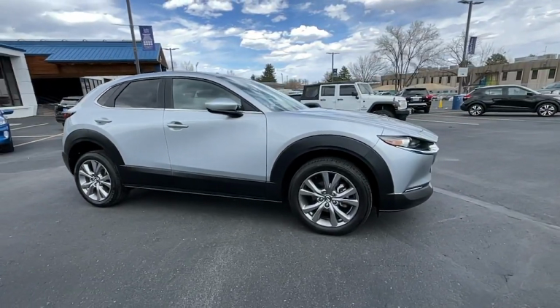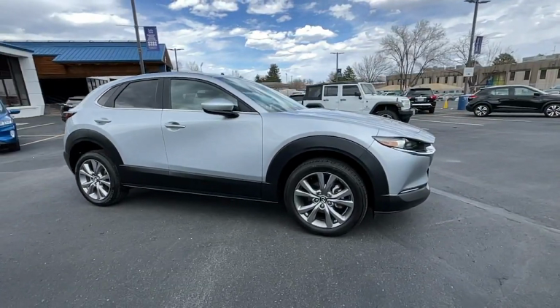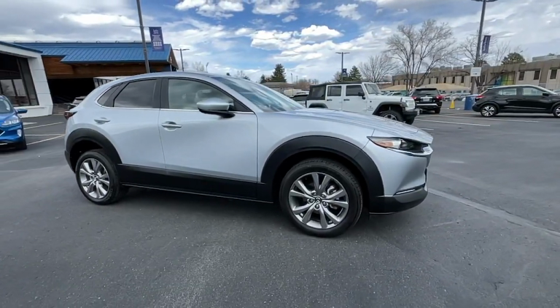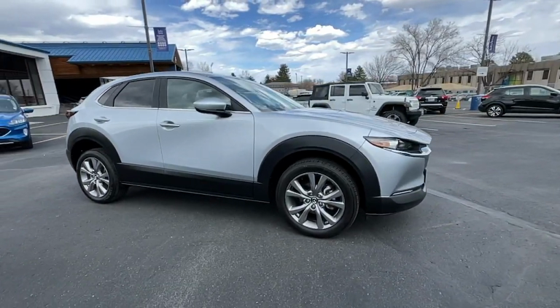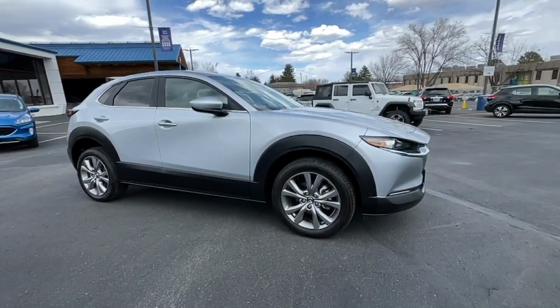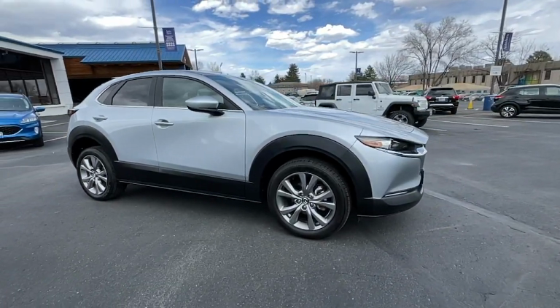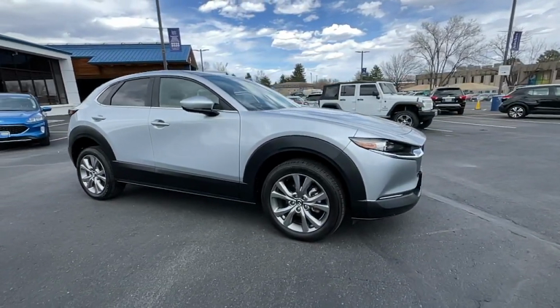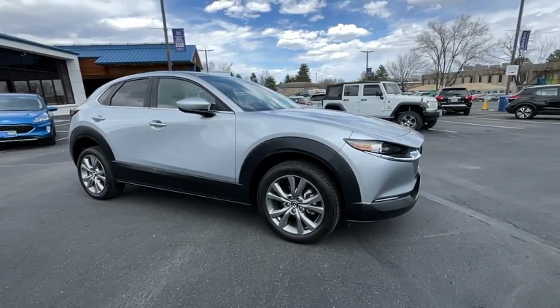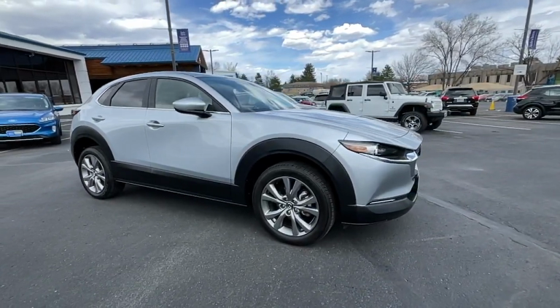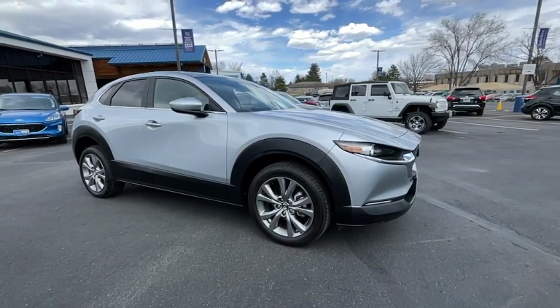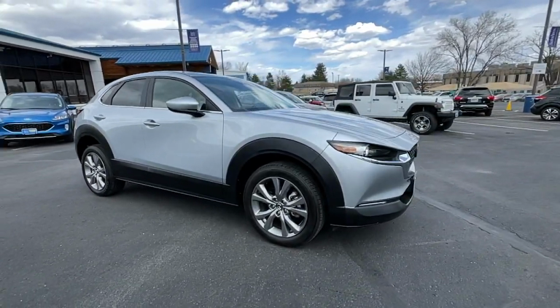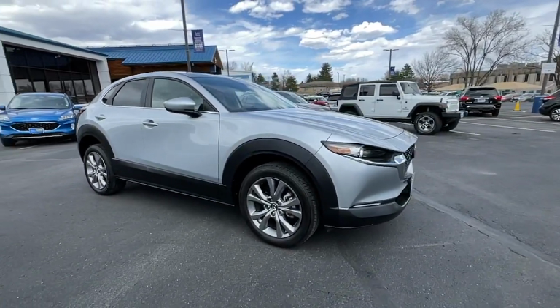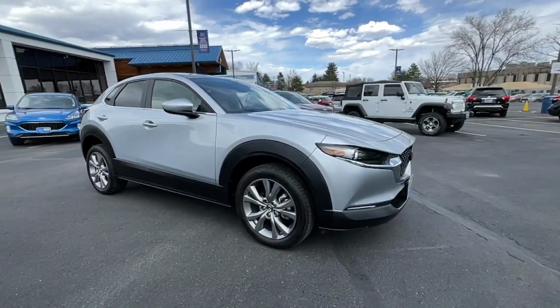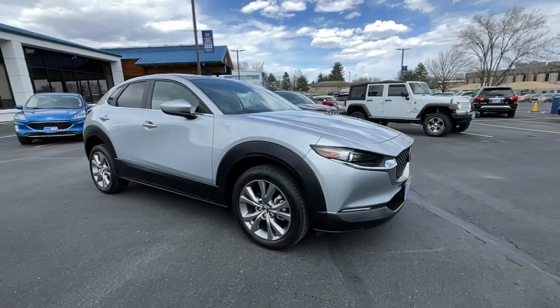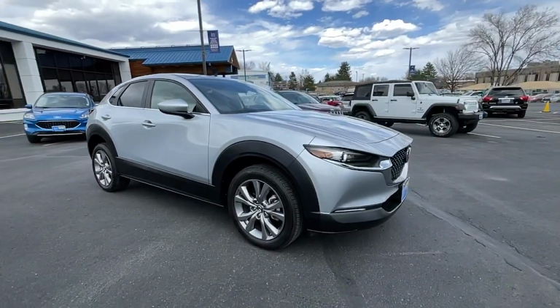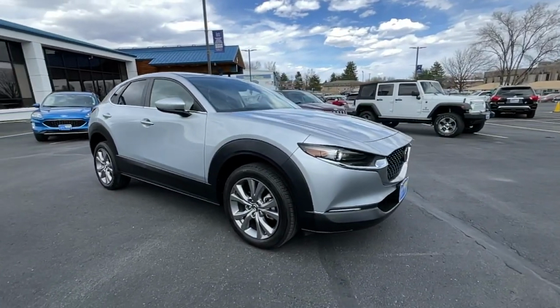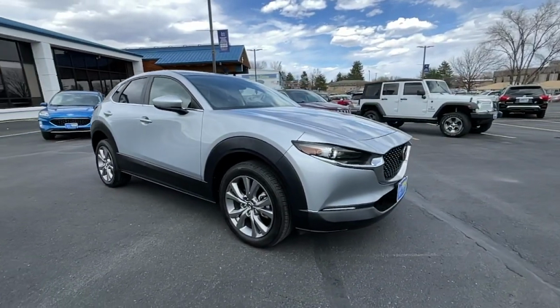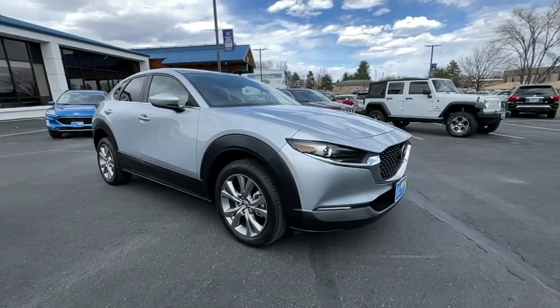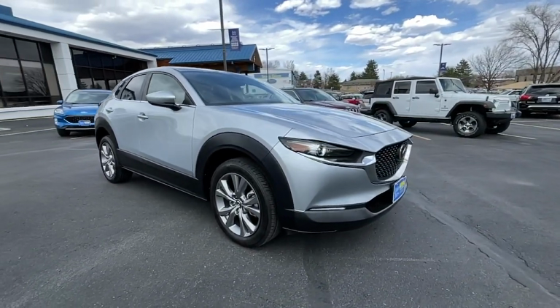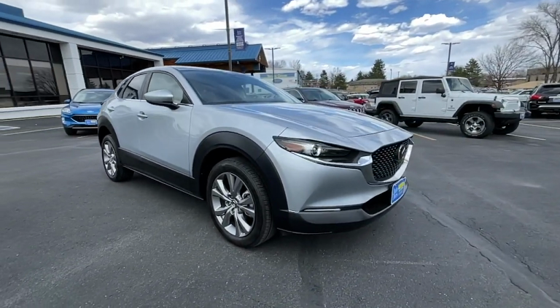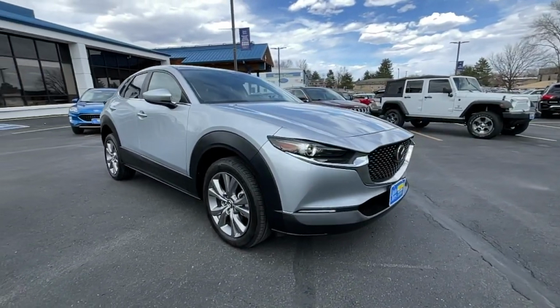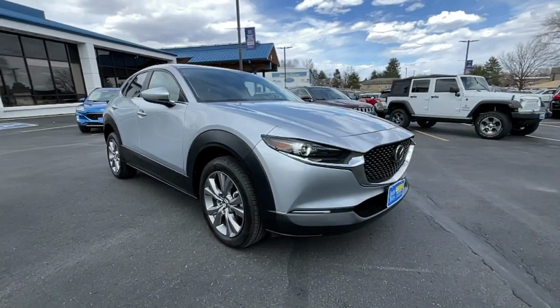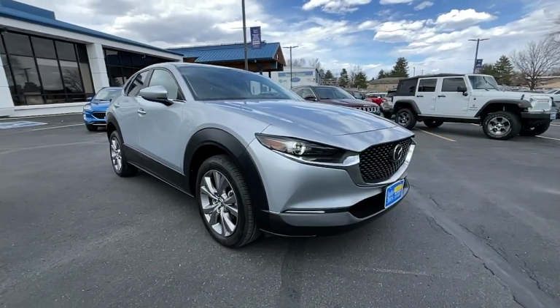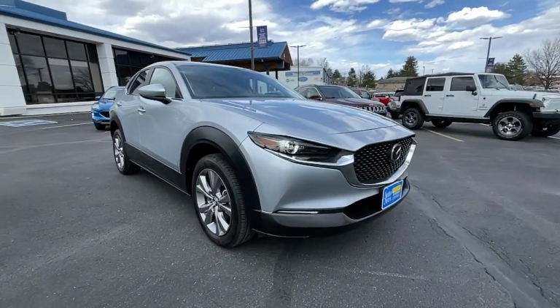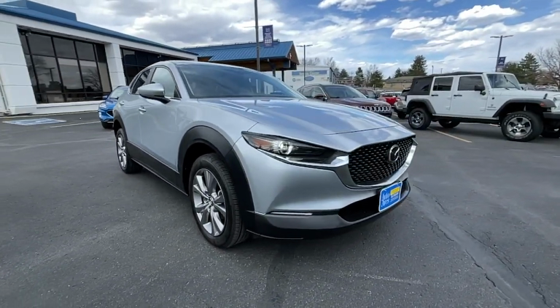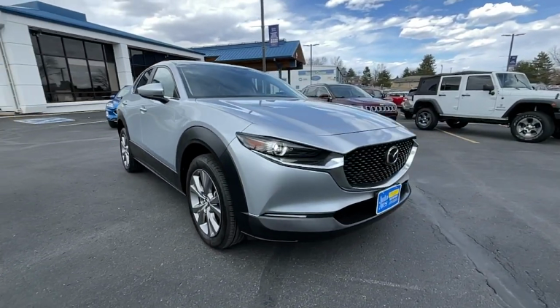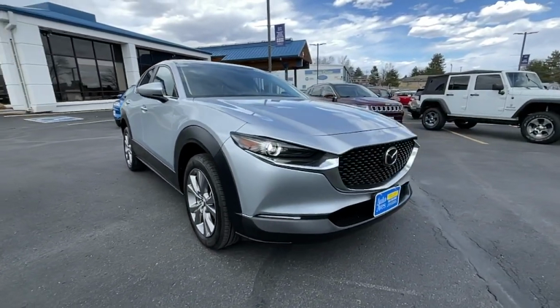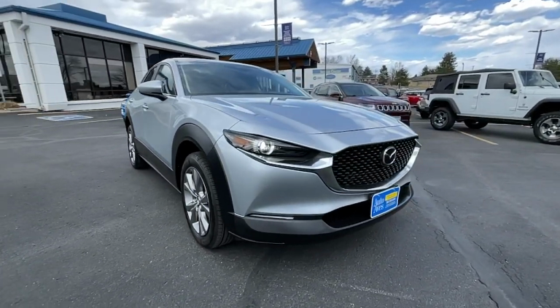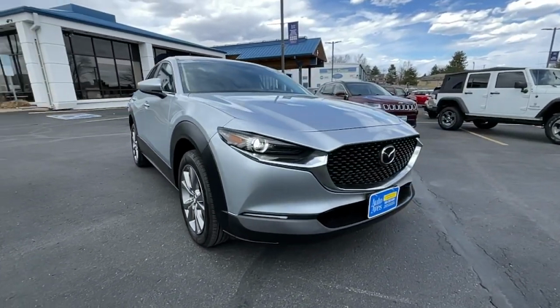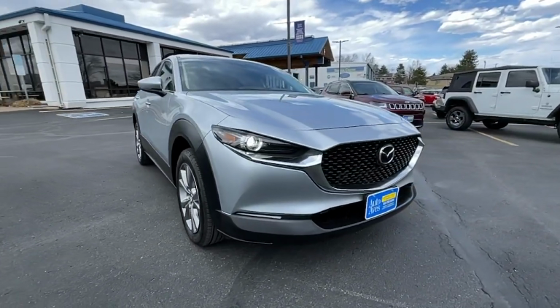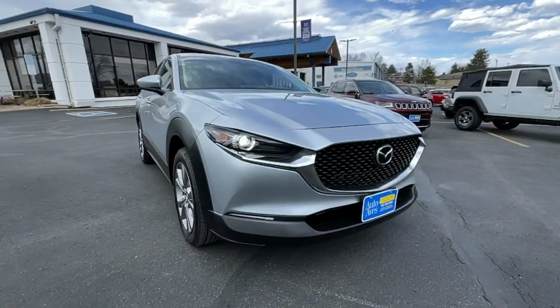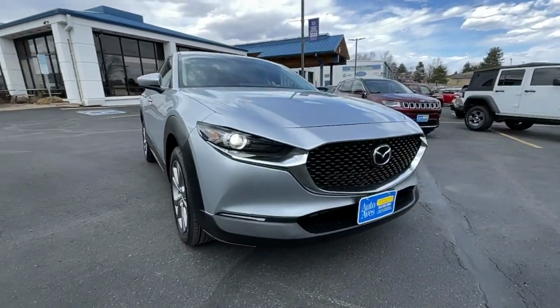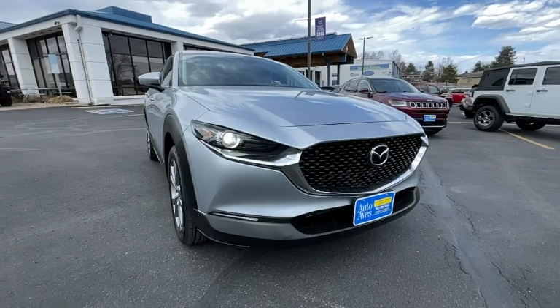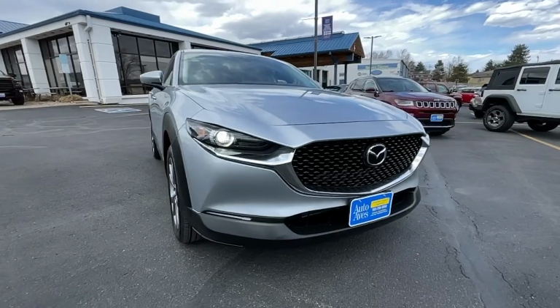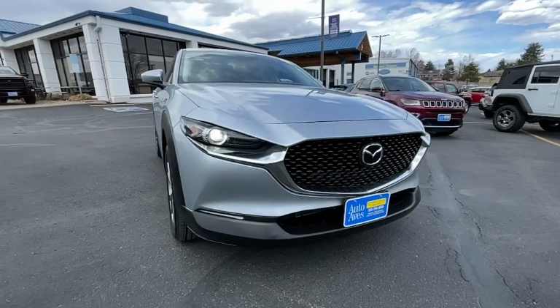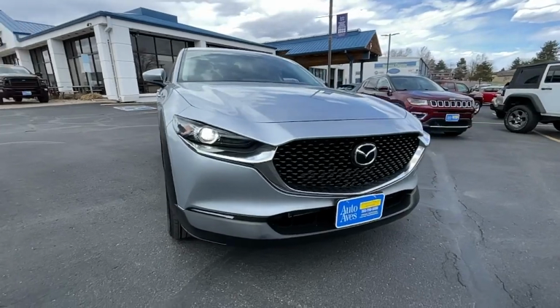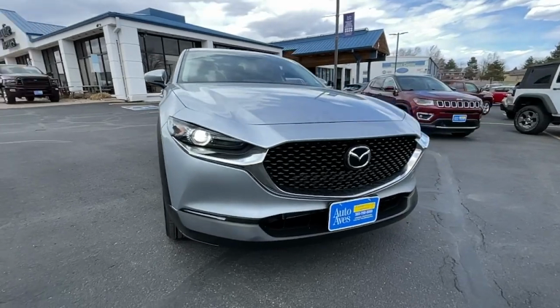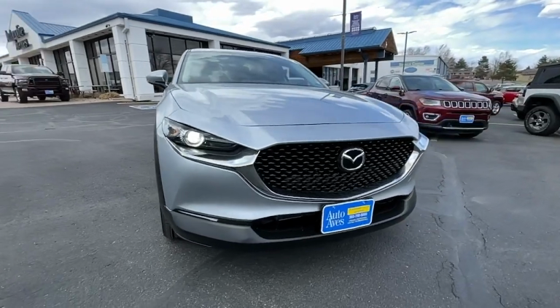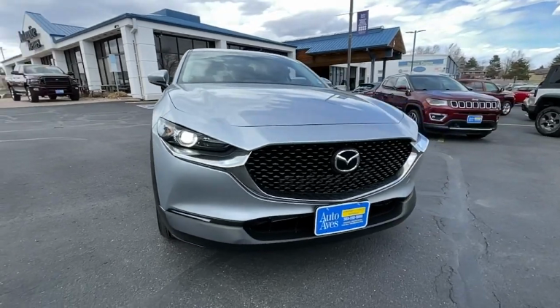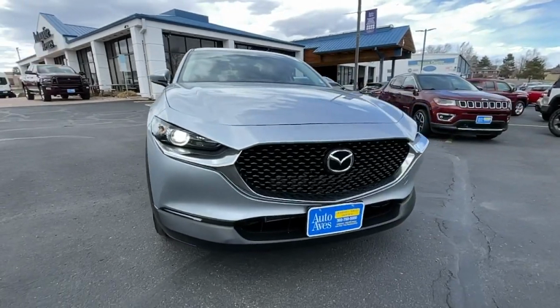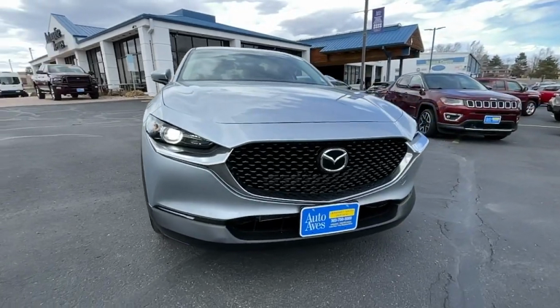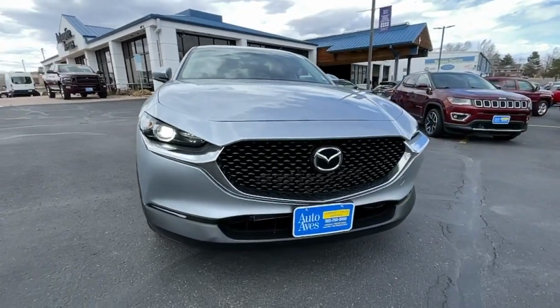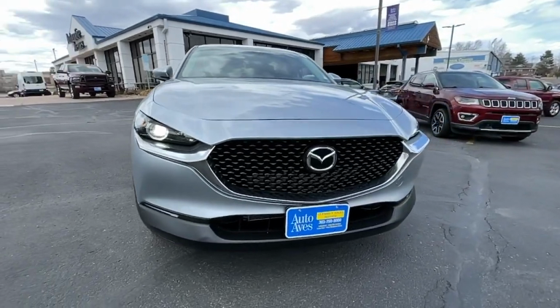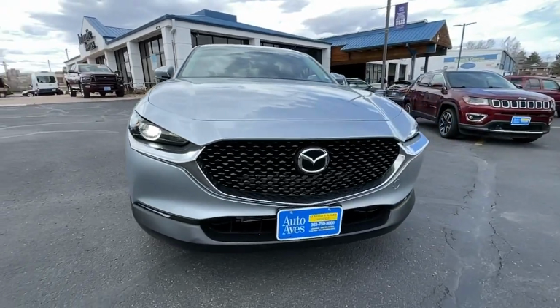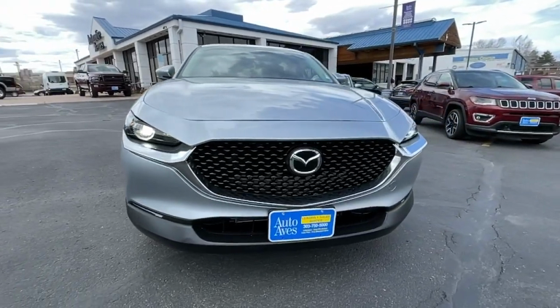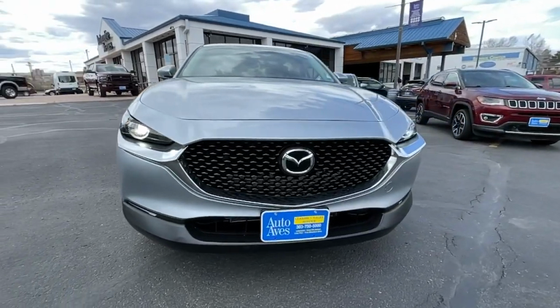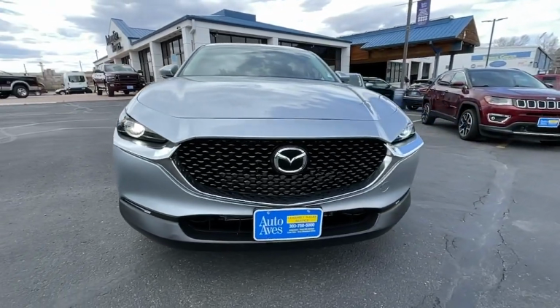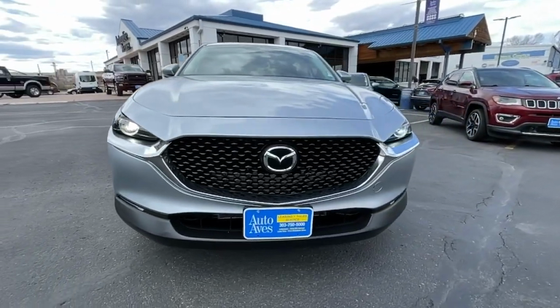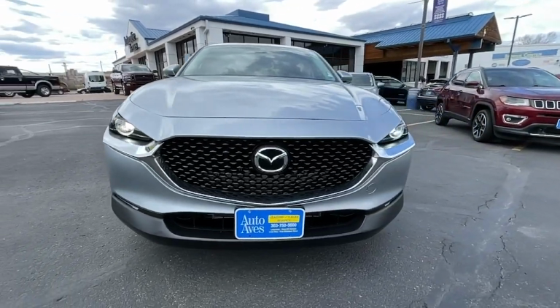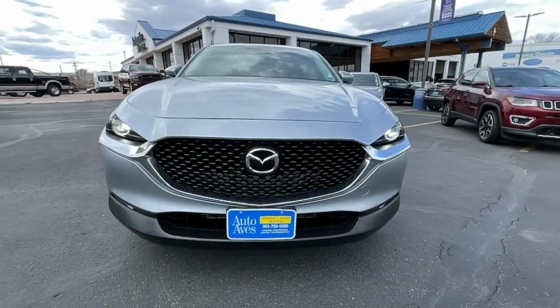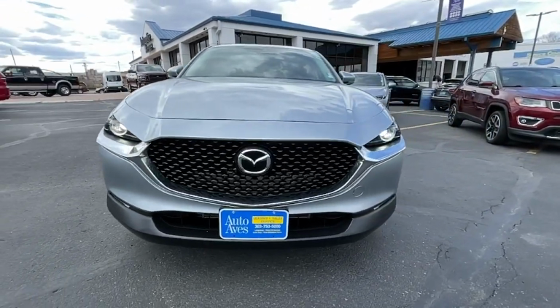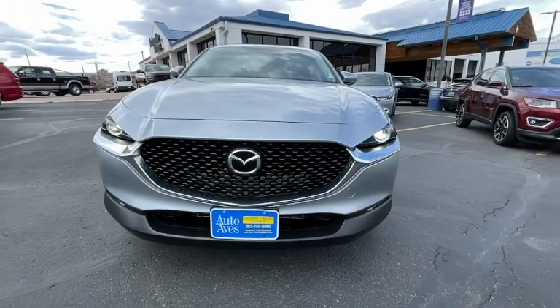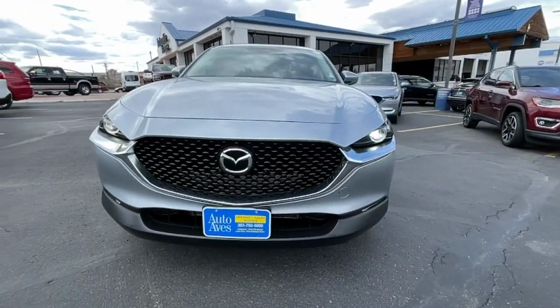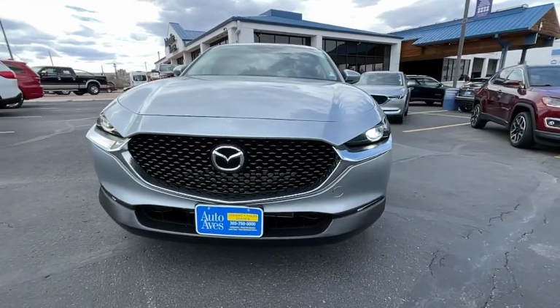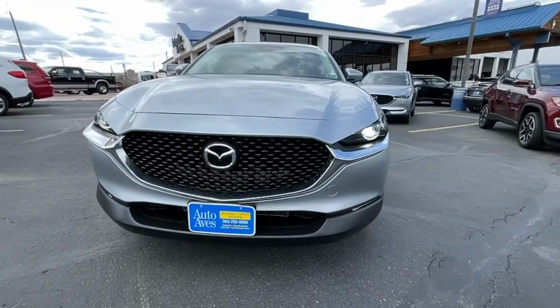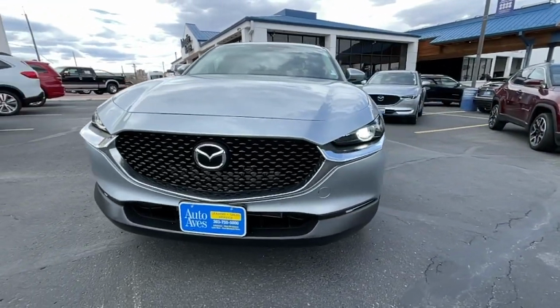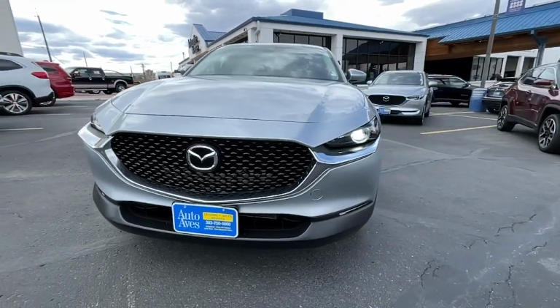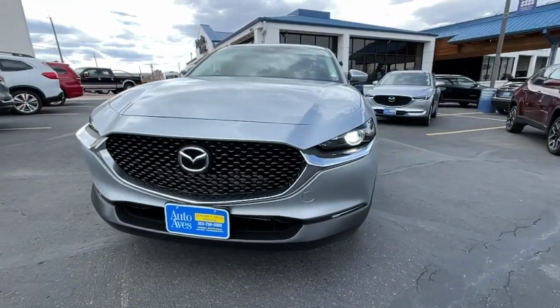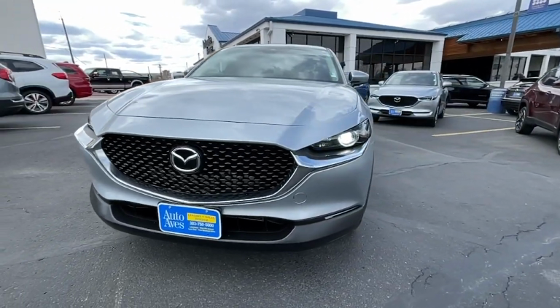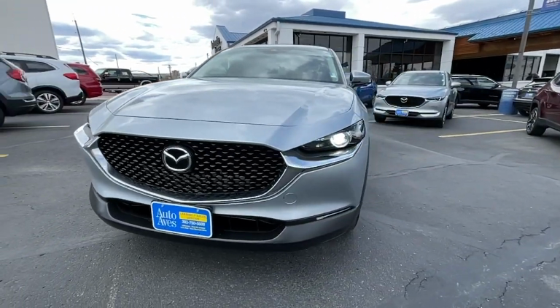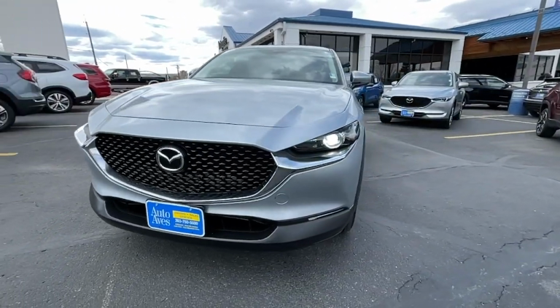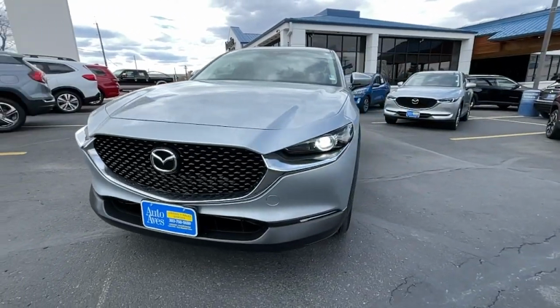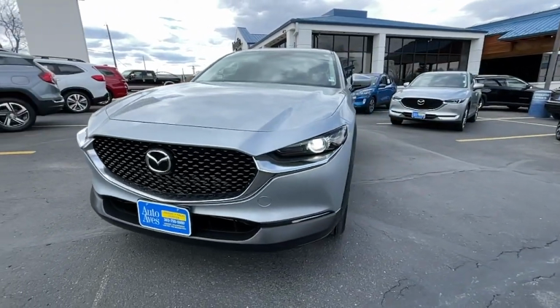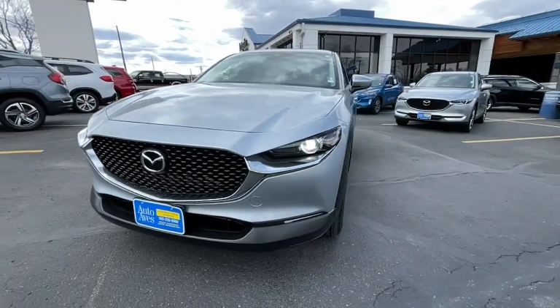From its well-appointed, quiet cabin to its smooth ride and responsive handling, this SUV is an outstanding value.